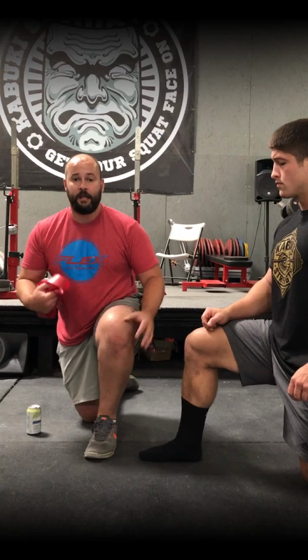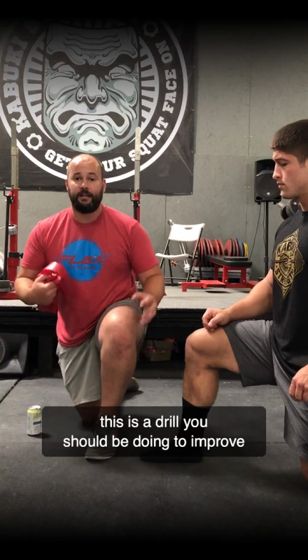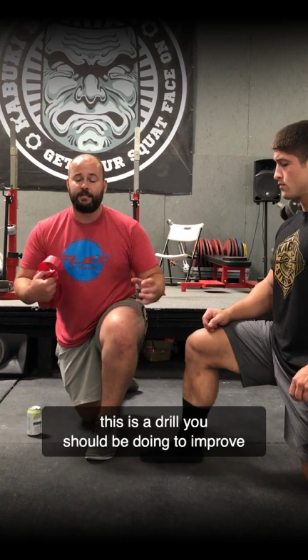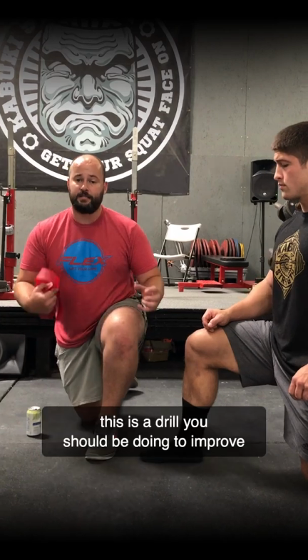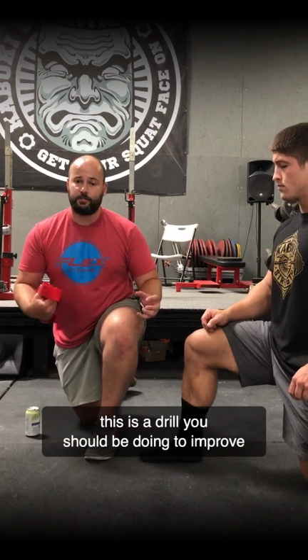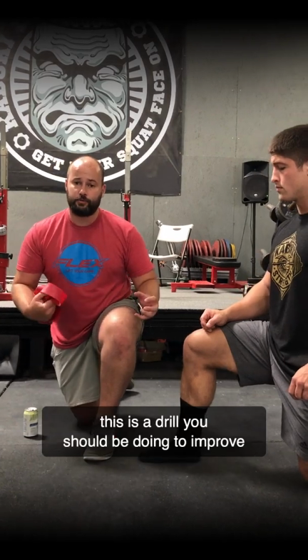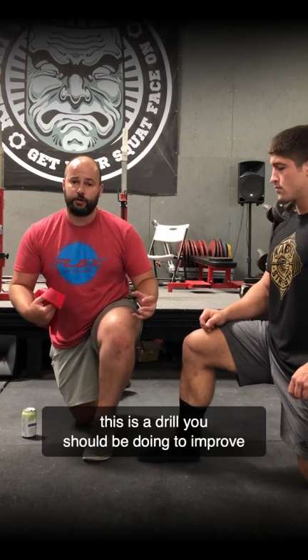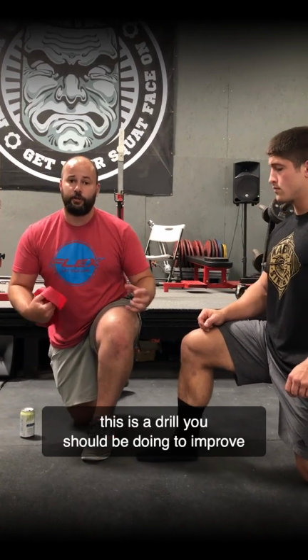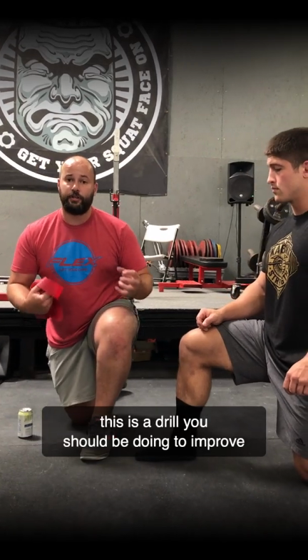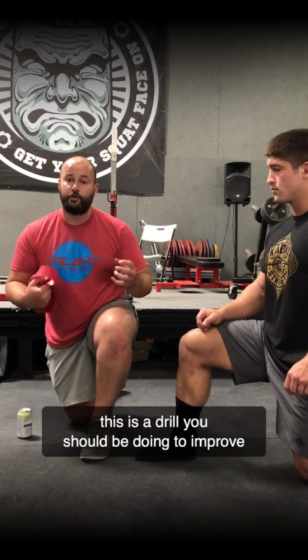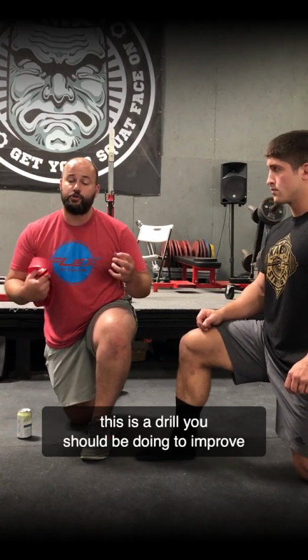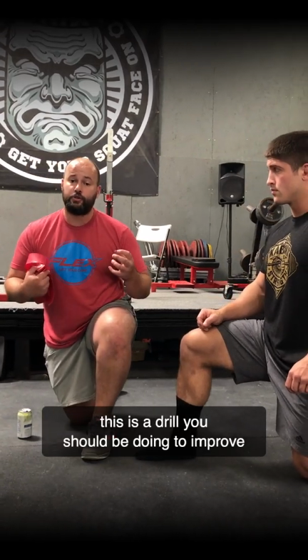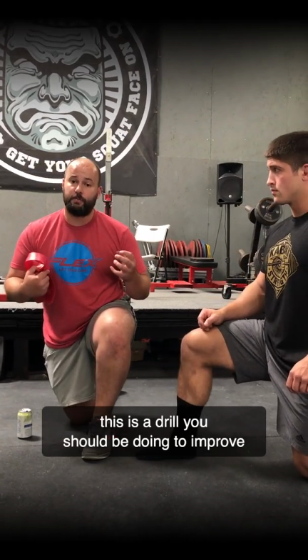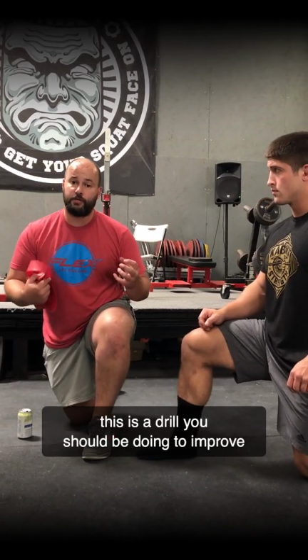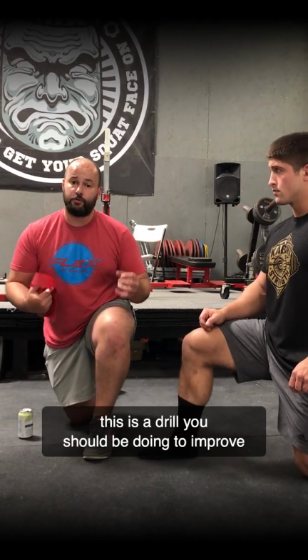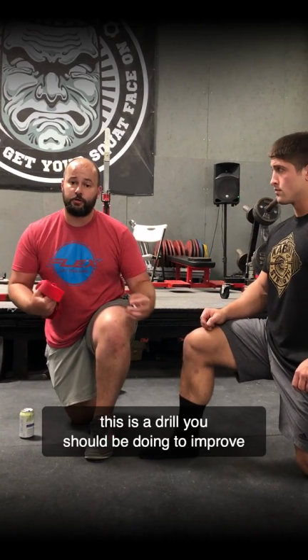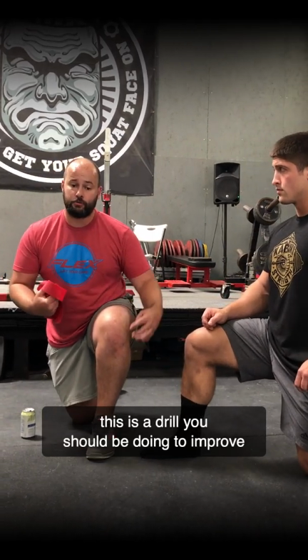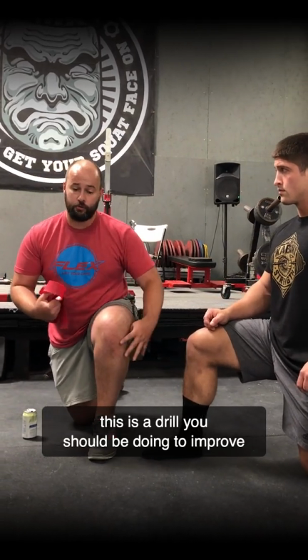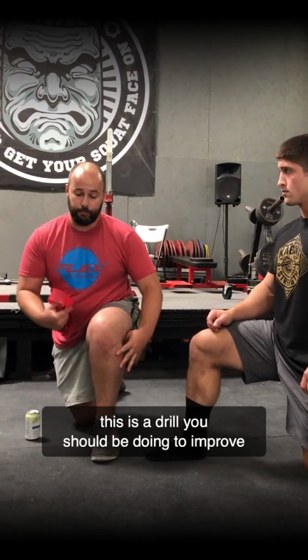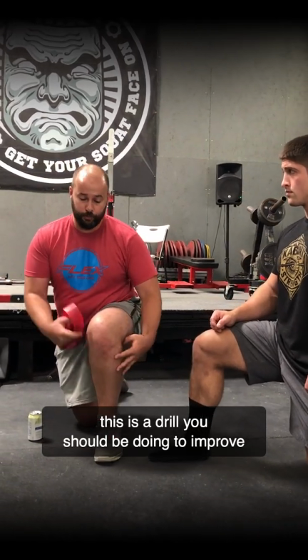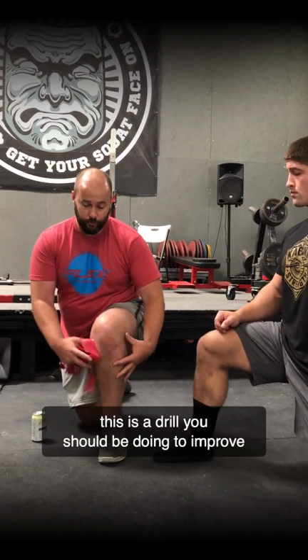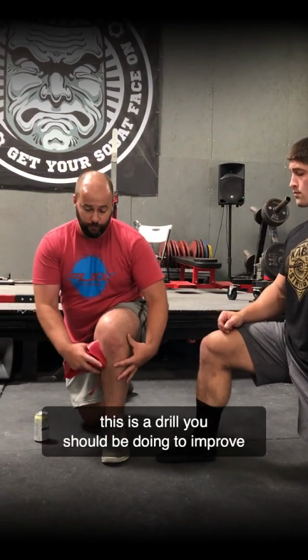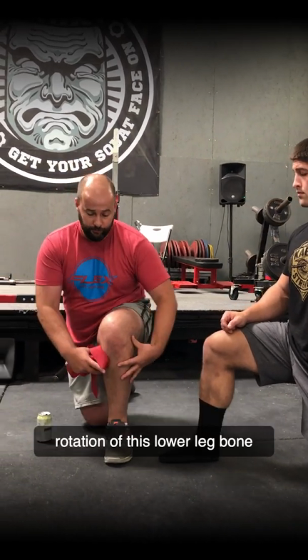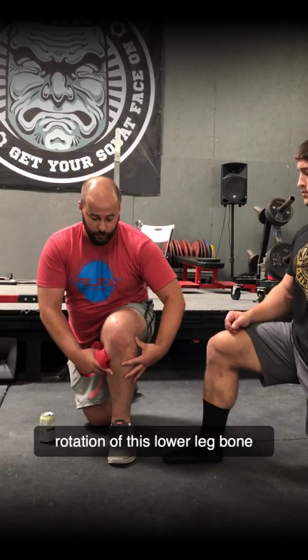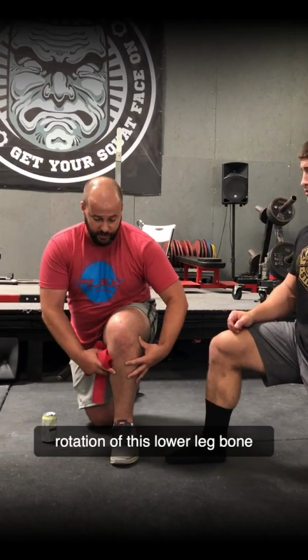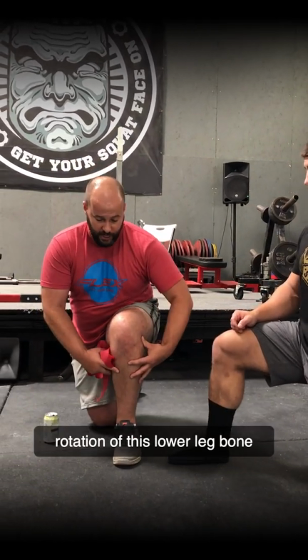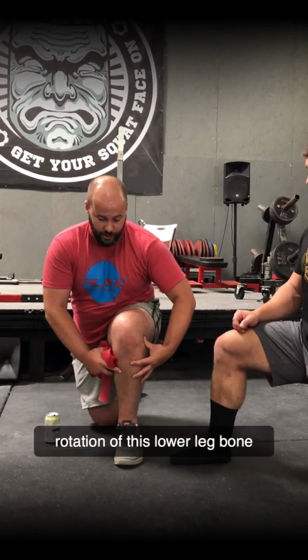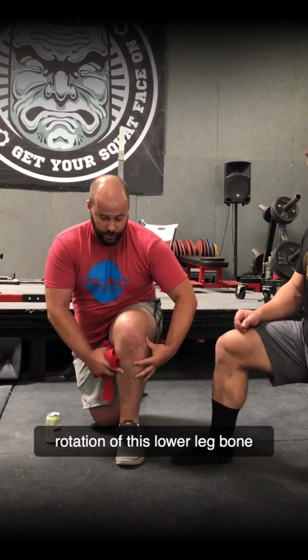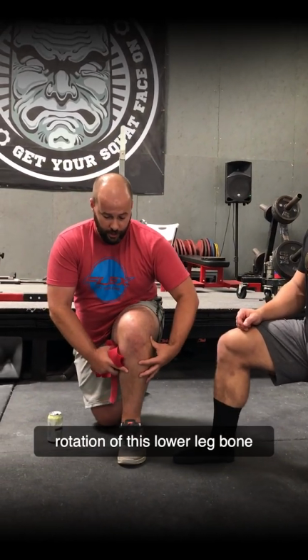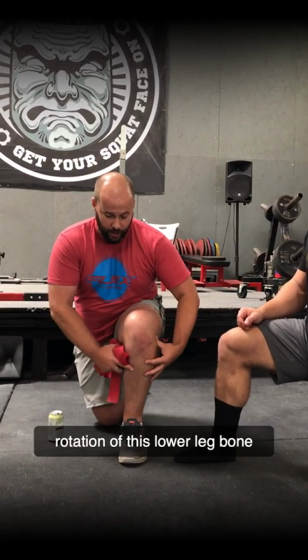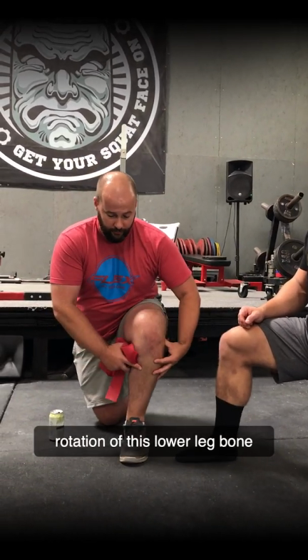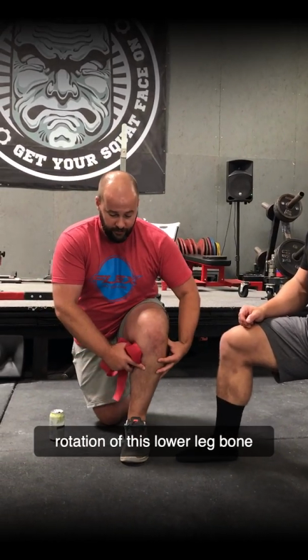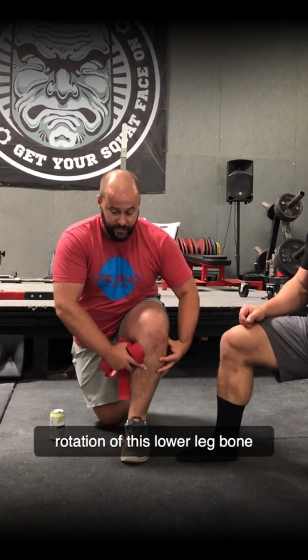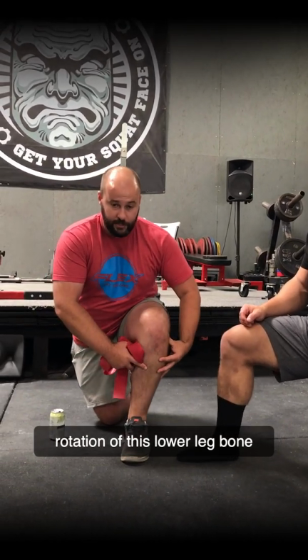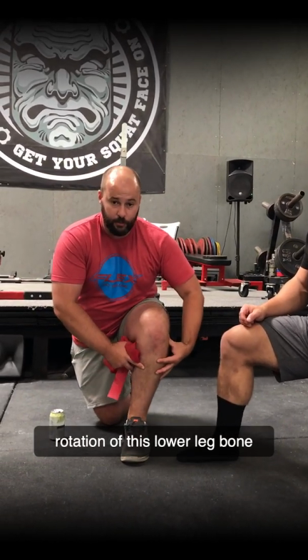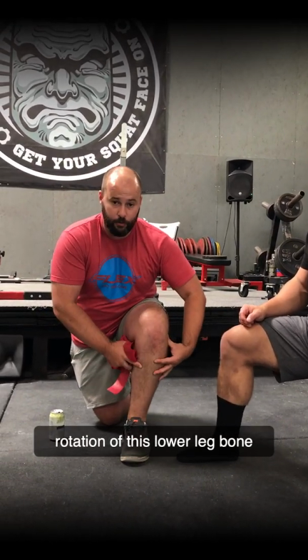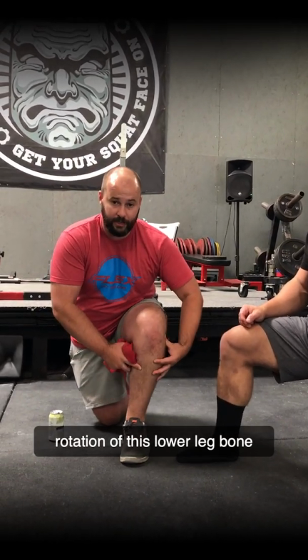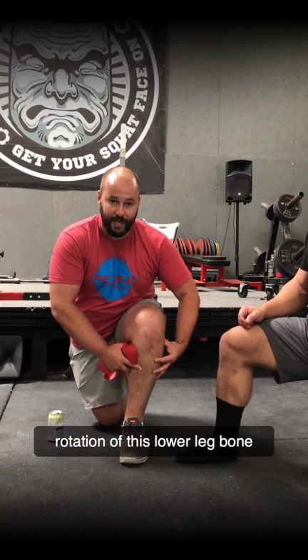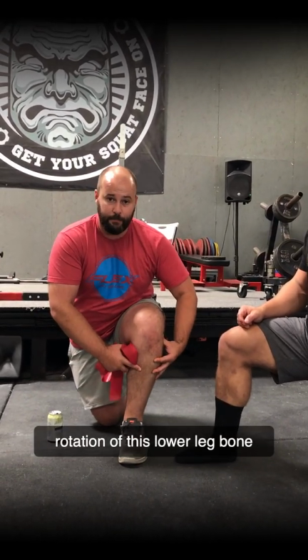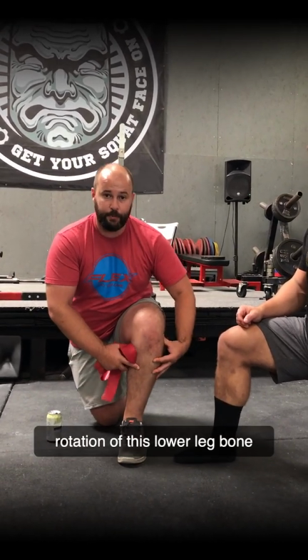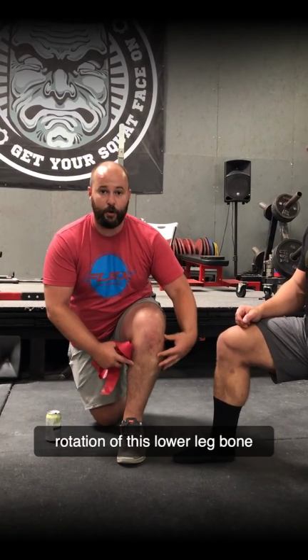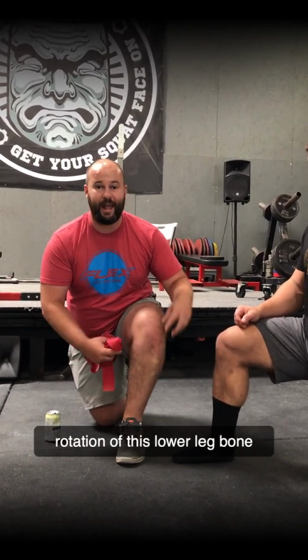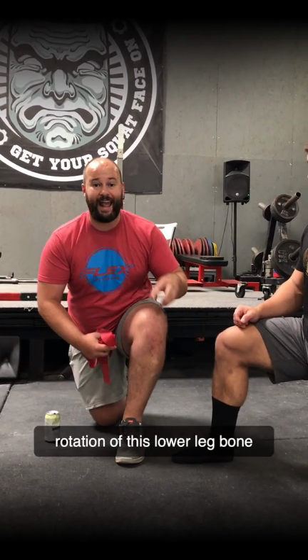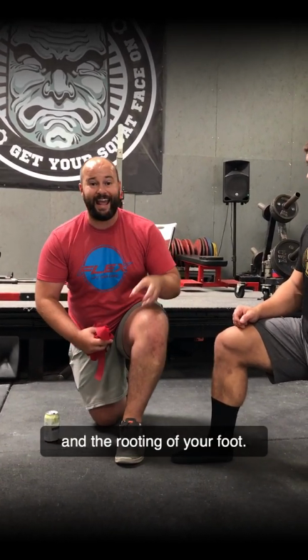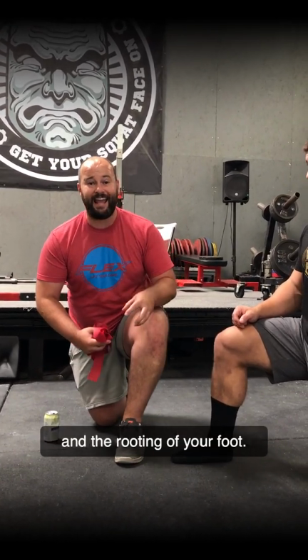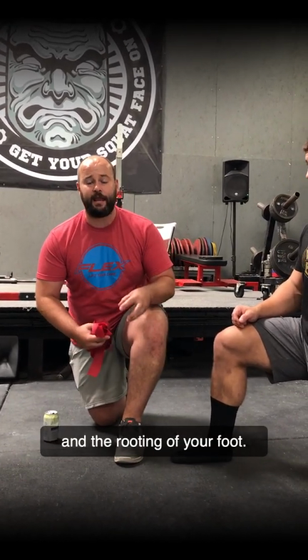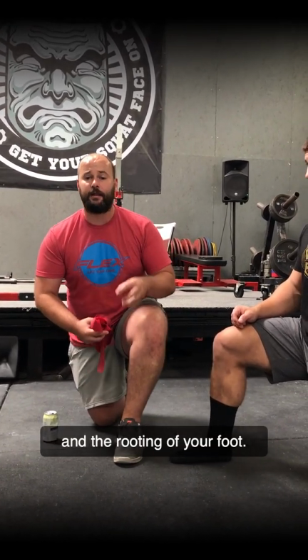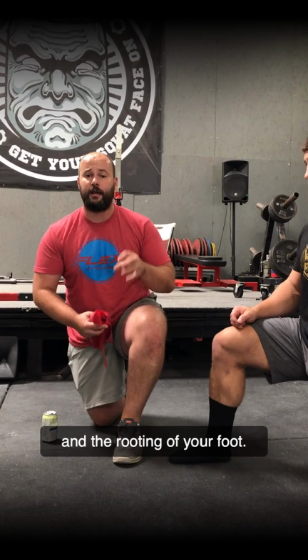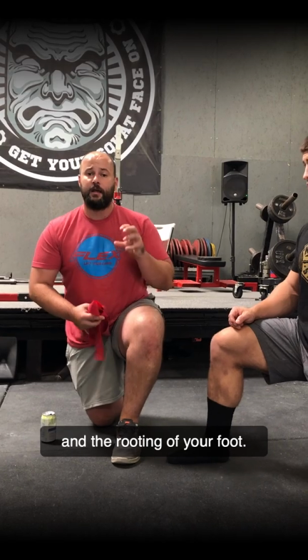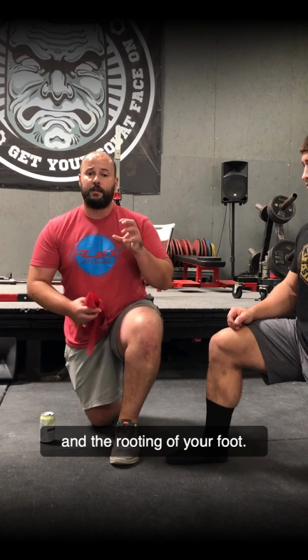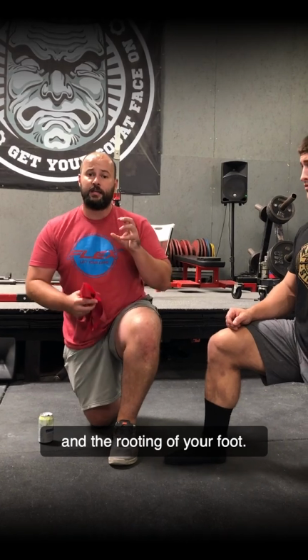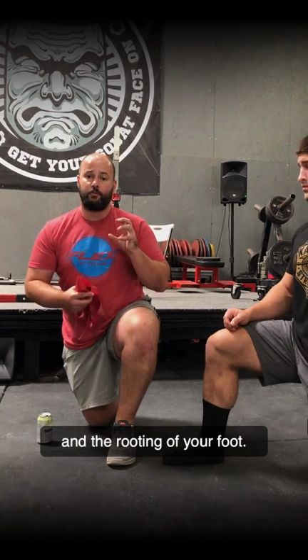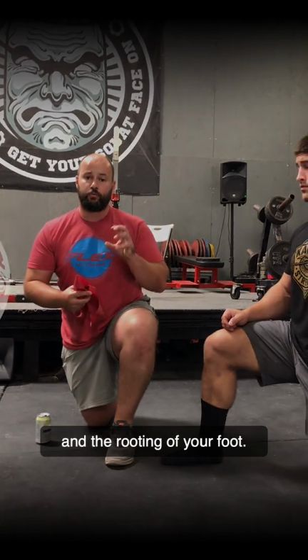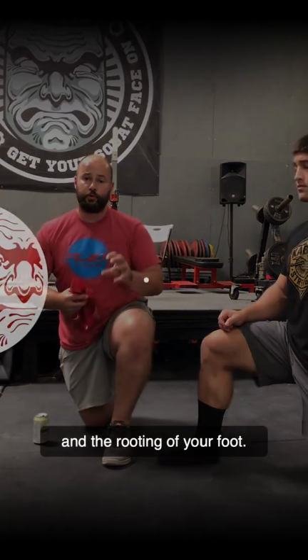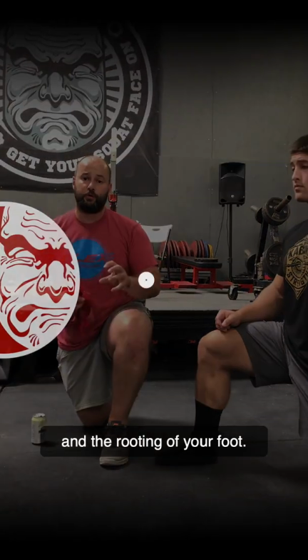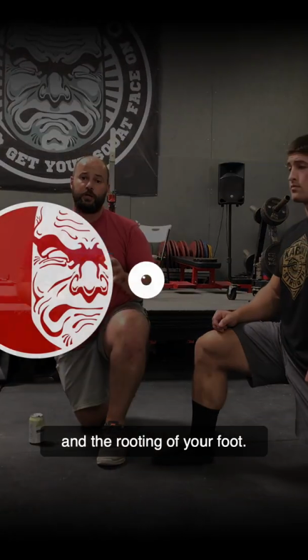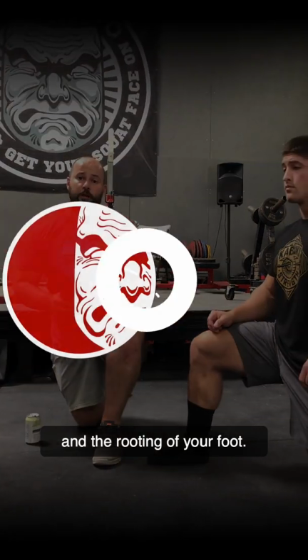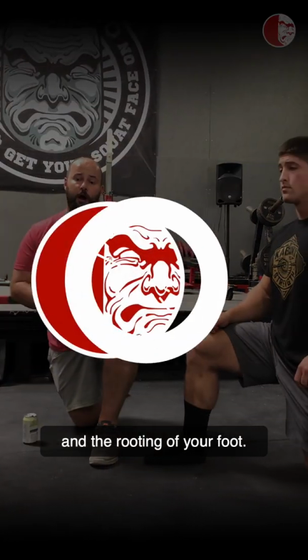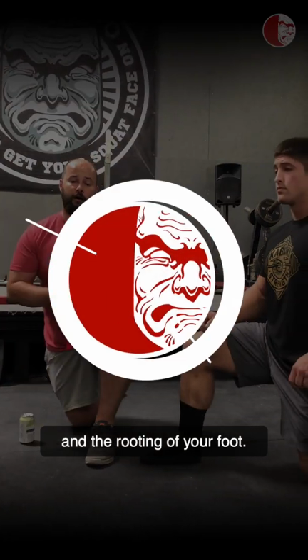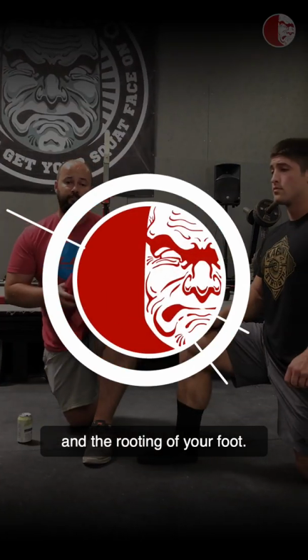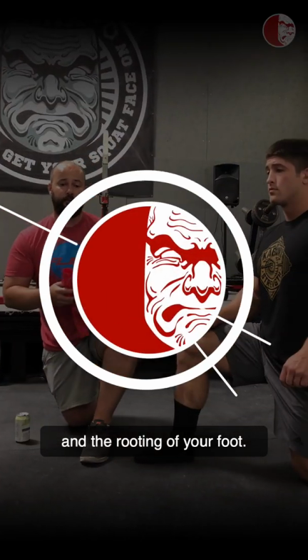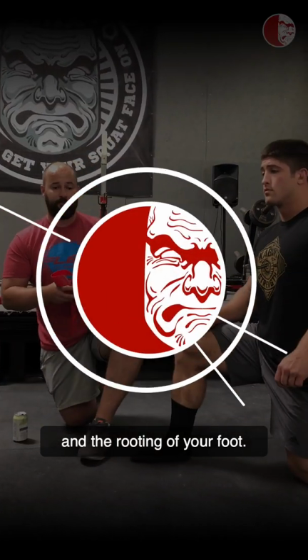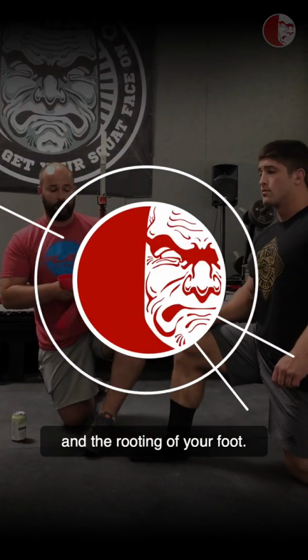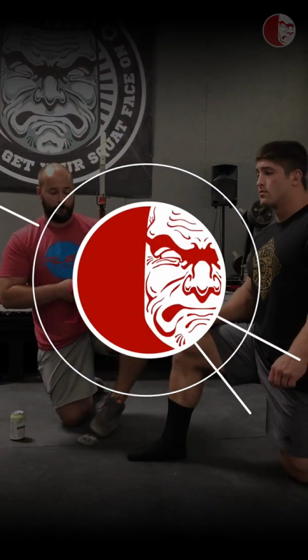This is a drill you should be doing to improve rotation of this lower leg bone and the rooting of your foot.